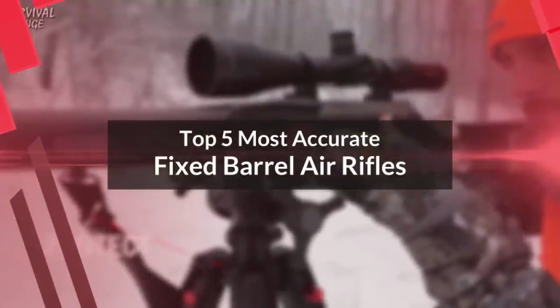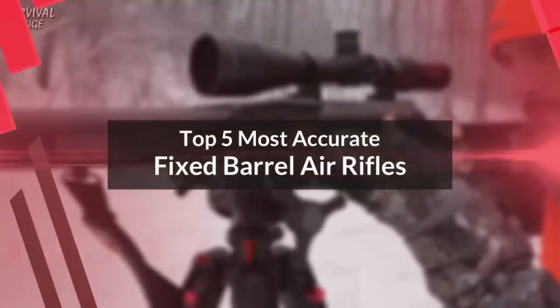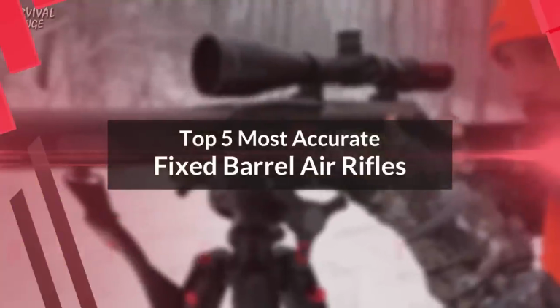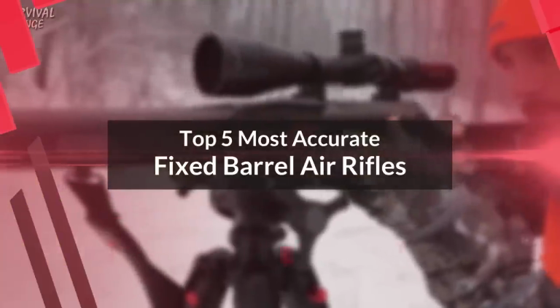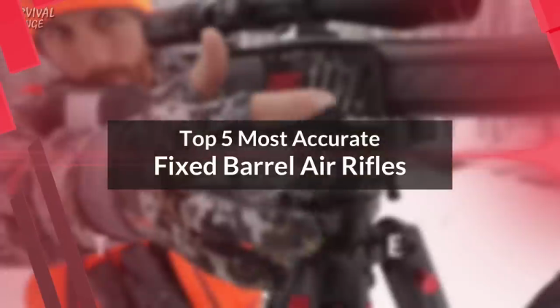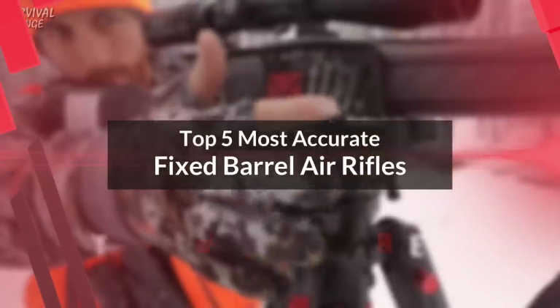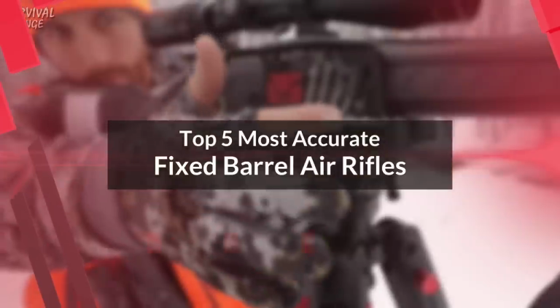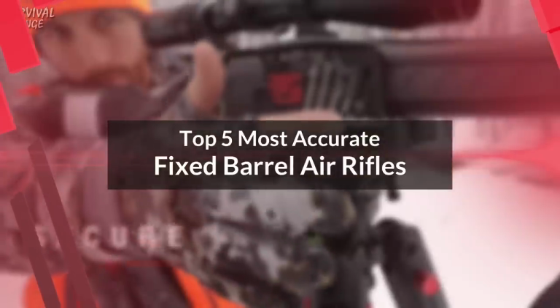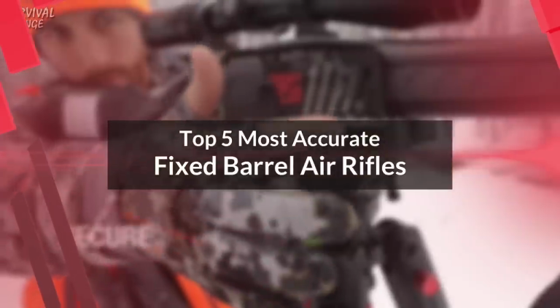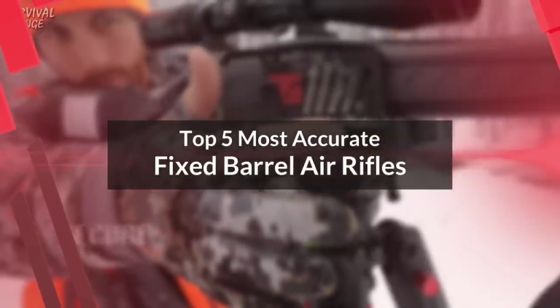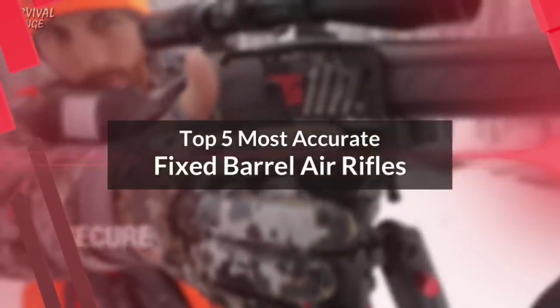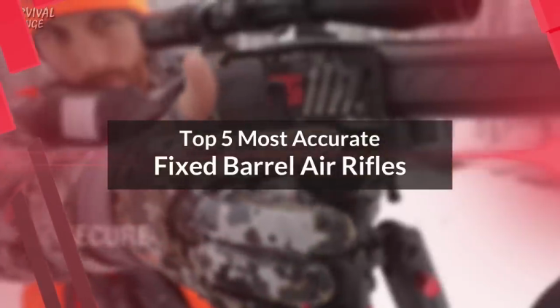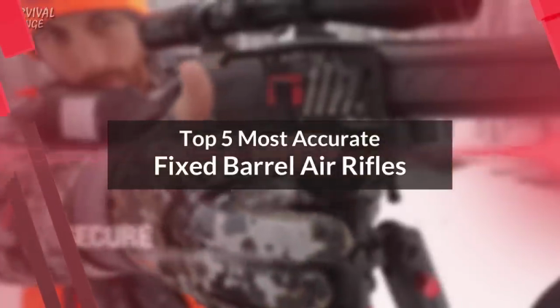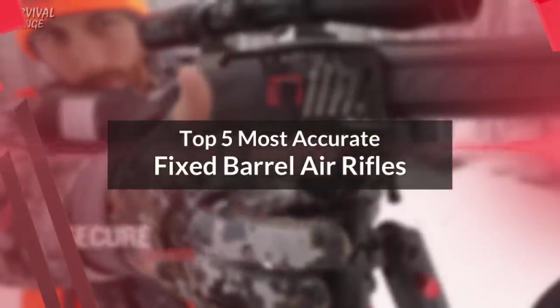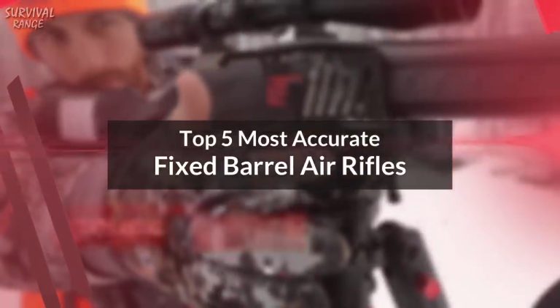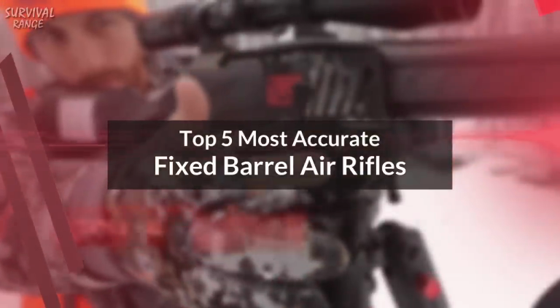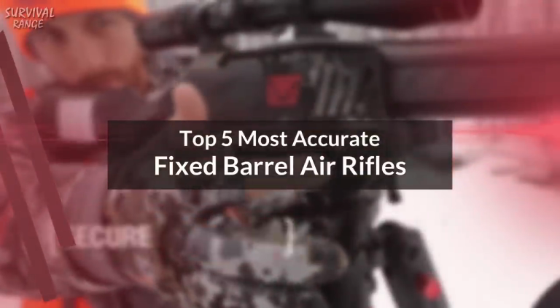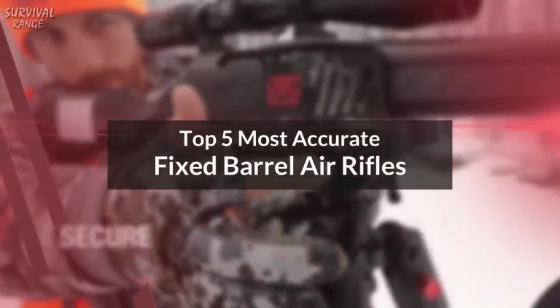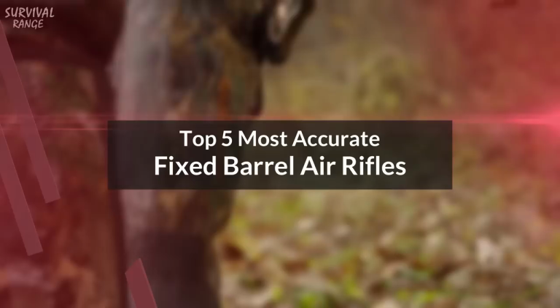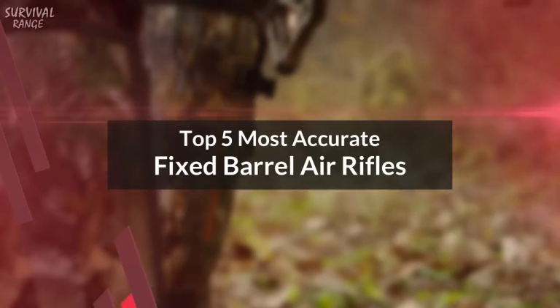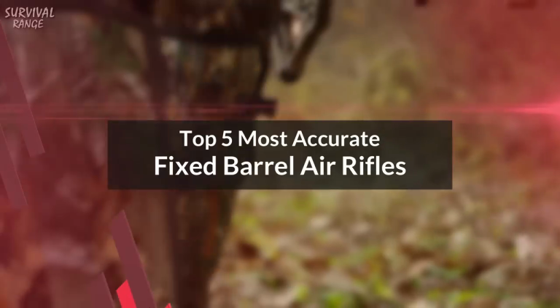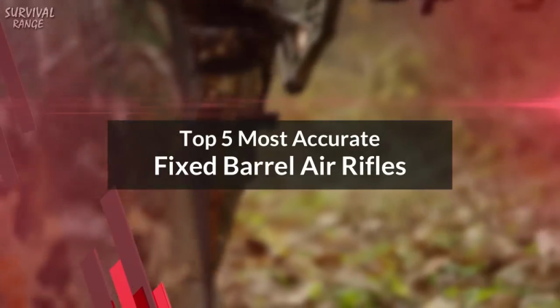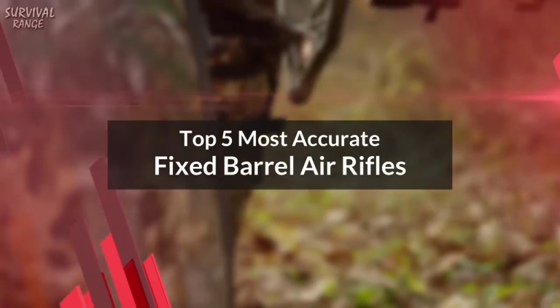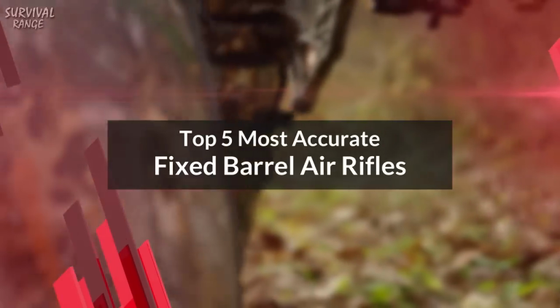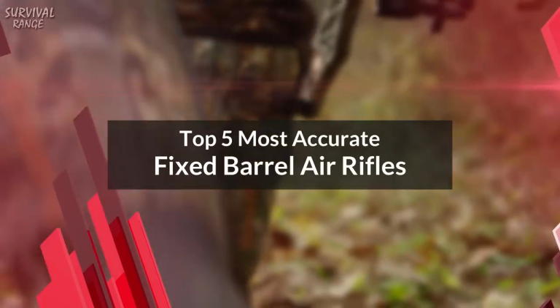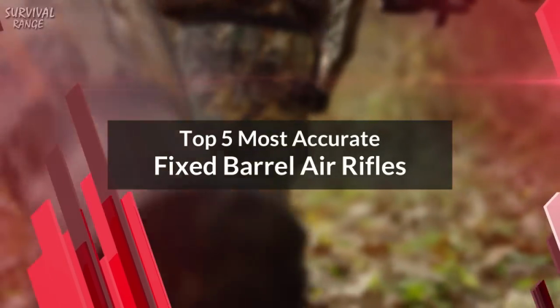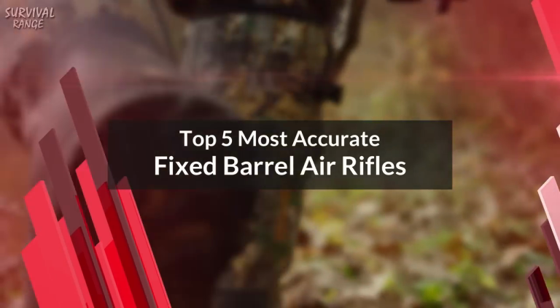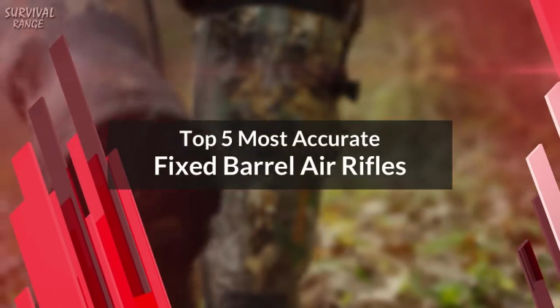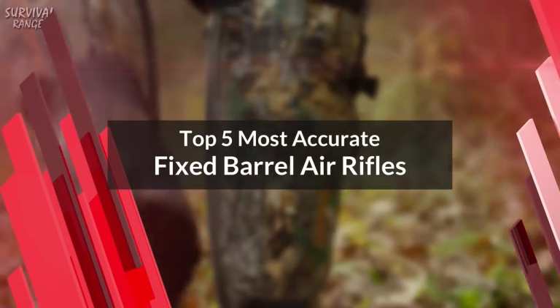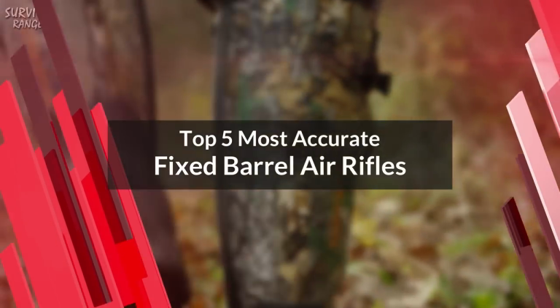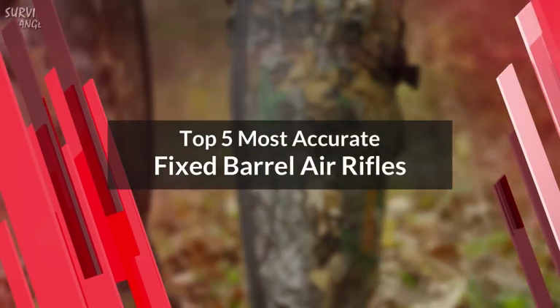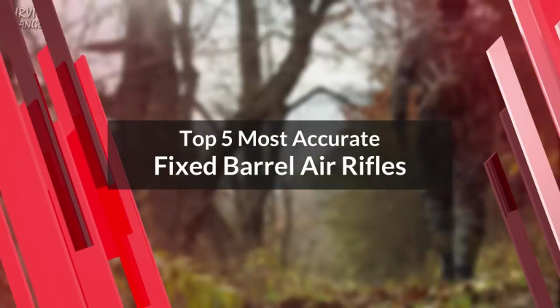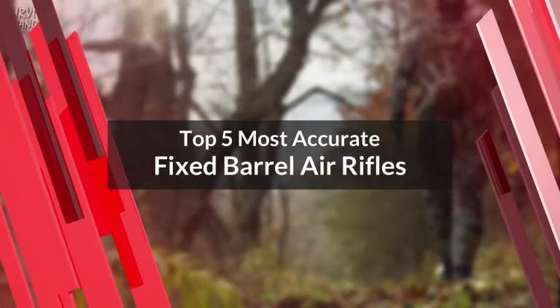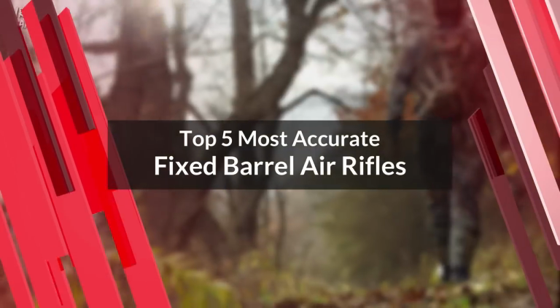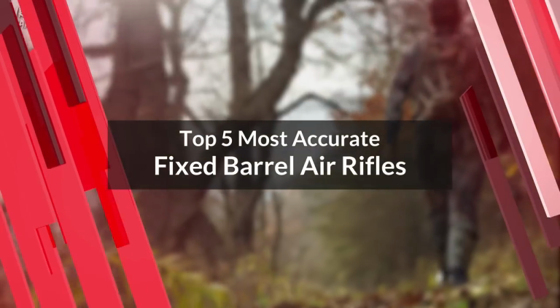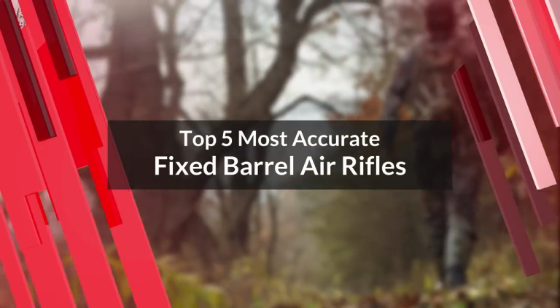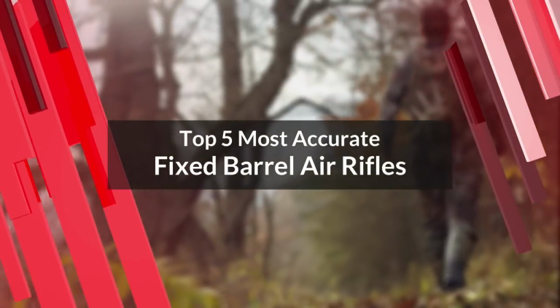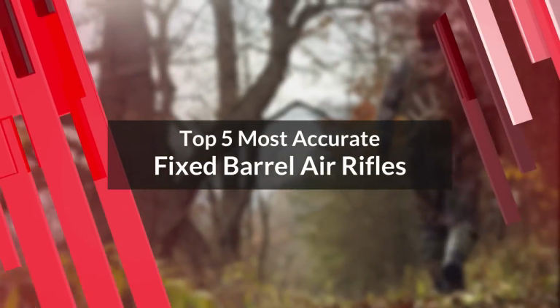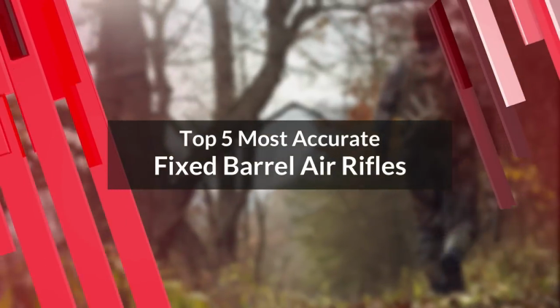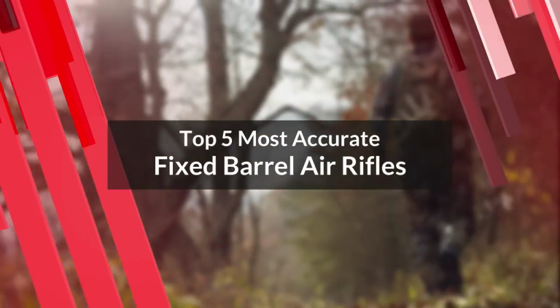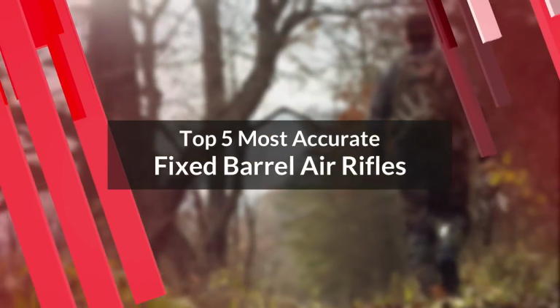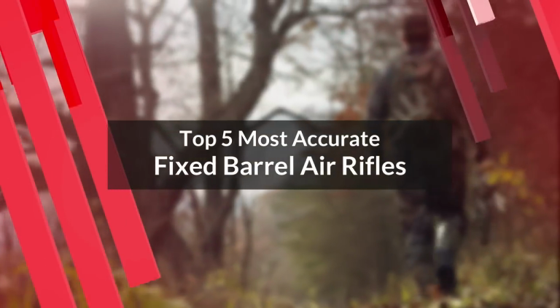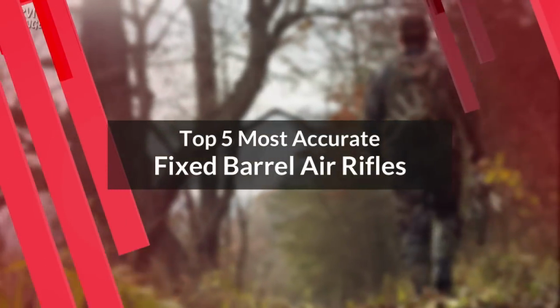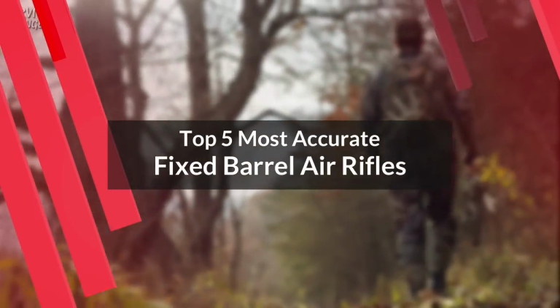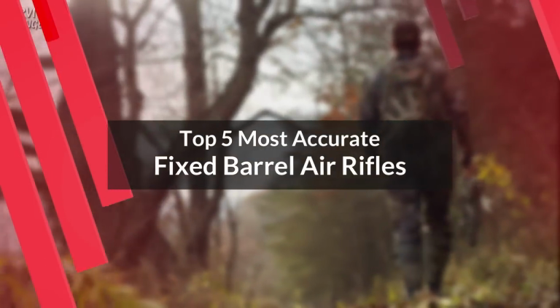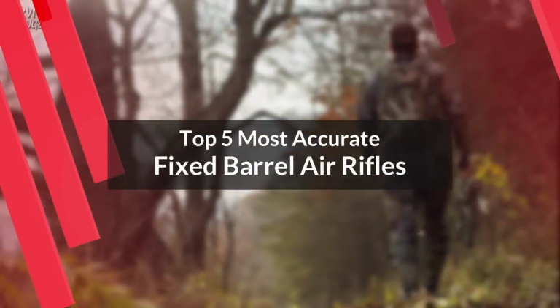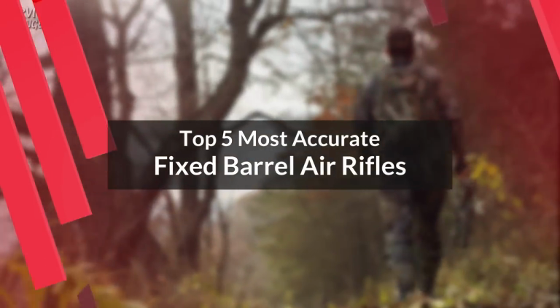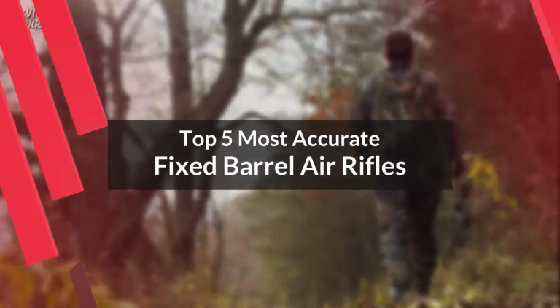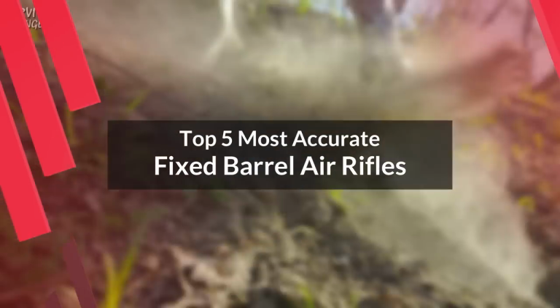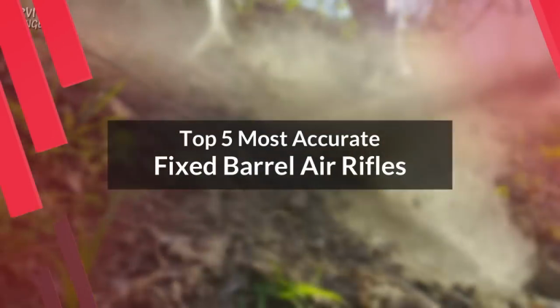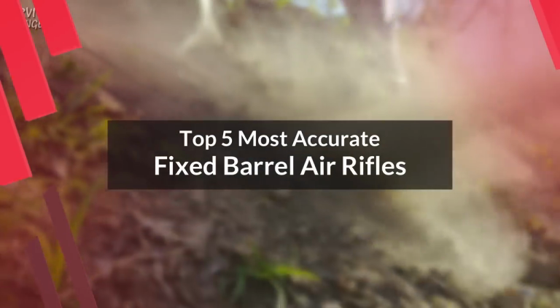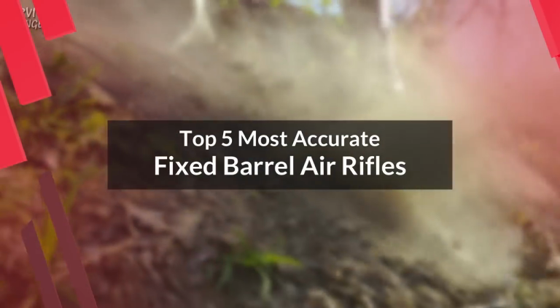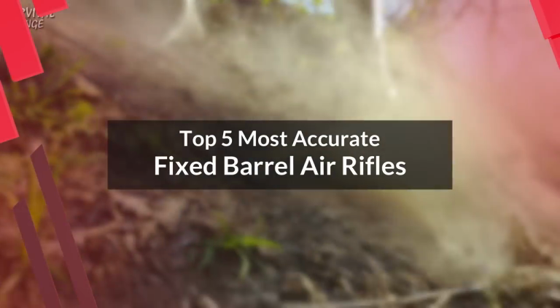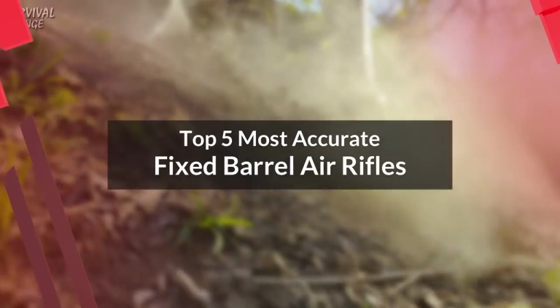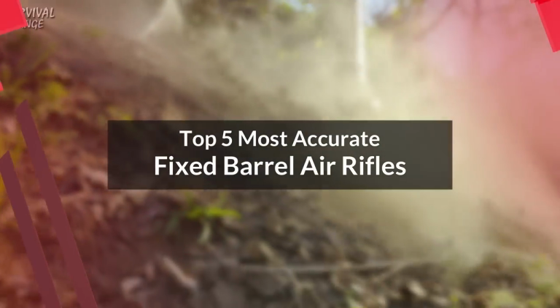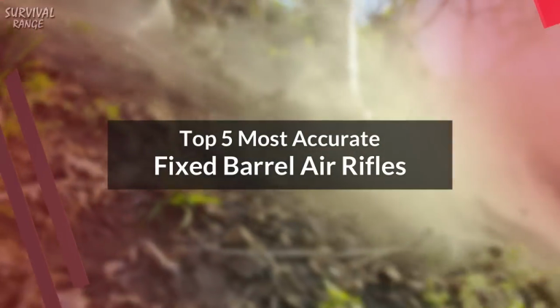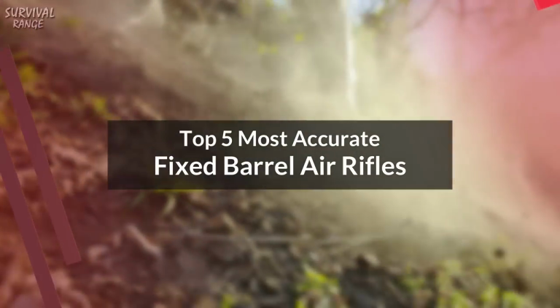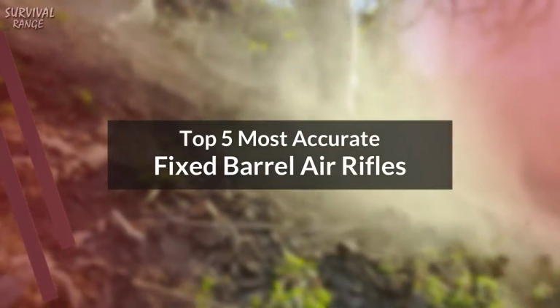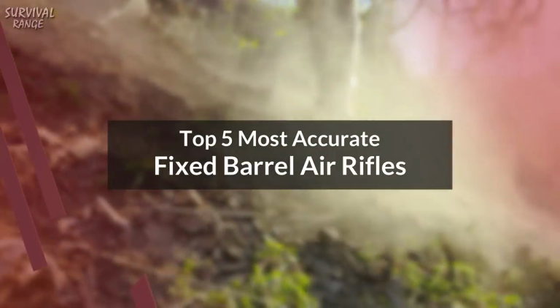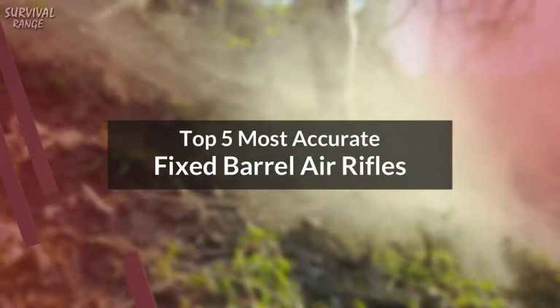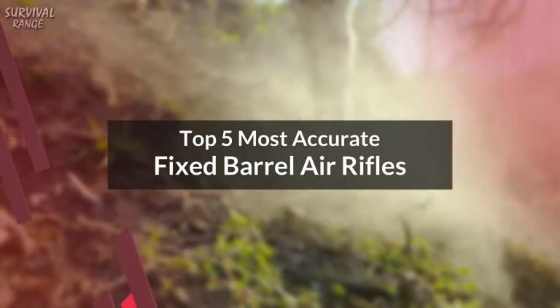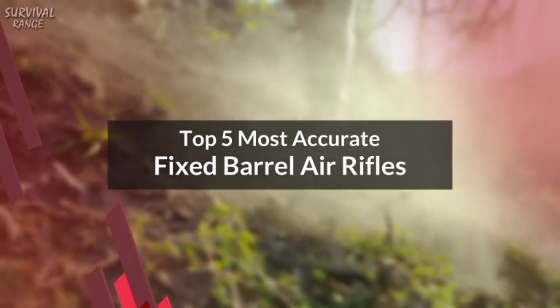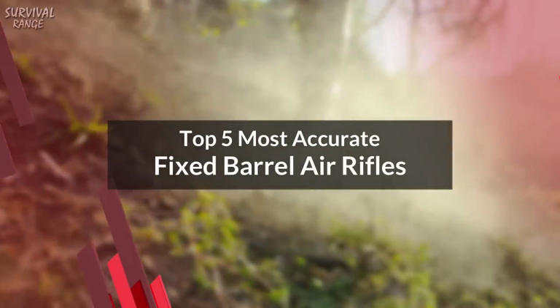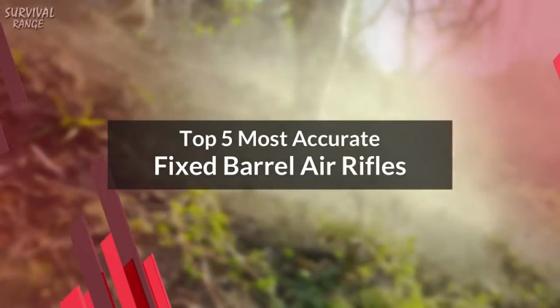Before we start, I have a question for you guys — which air rifle are you using right now, and what is your opinion on it? Let me know in the comments.